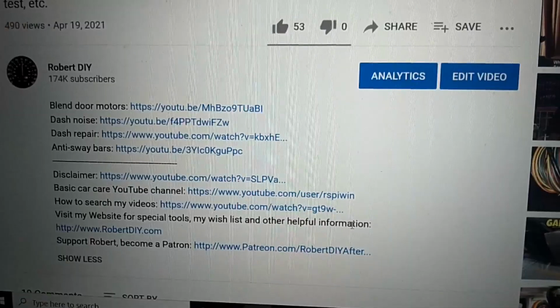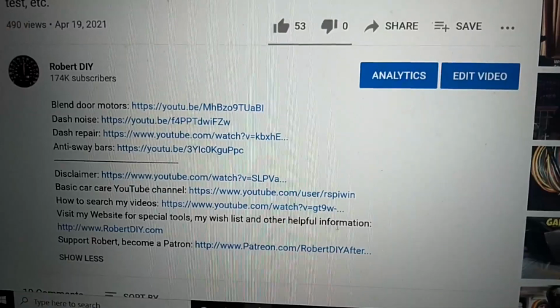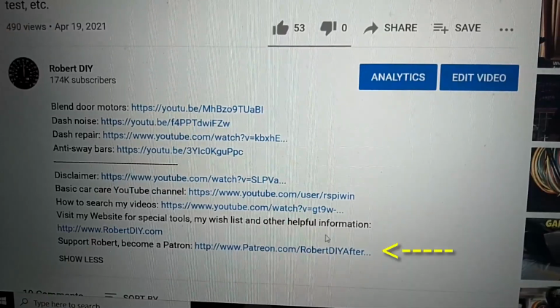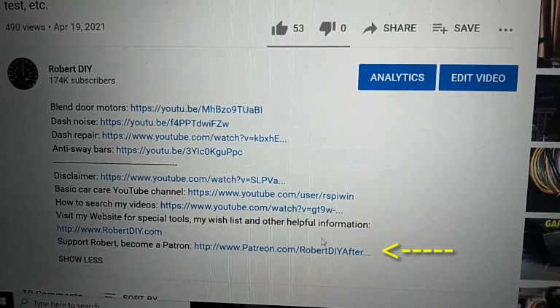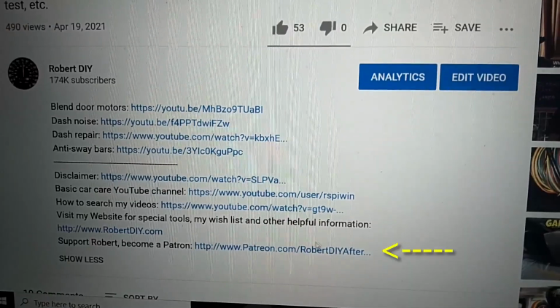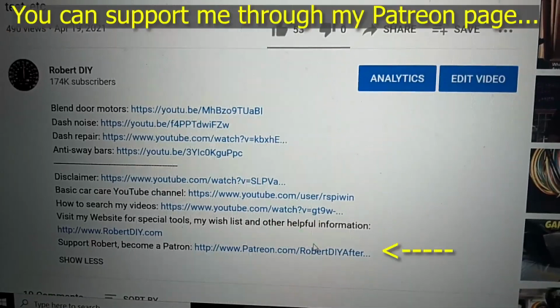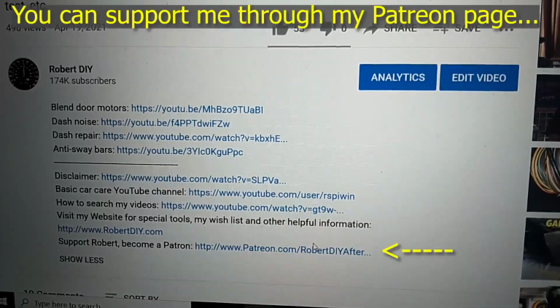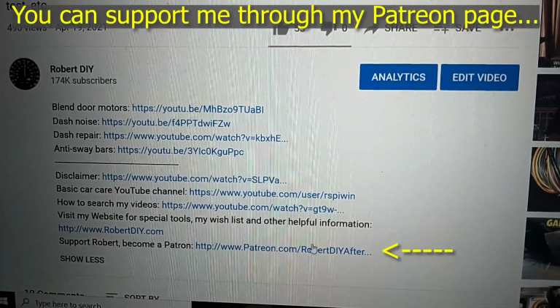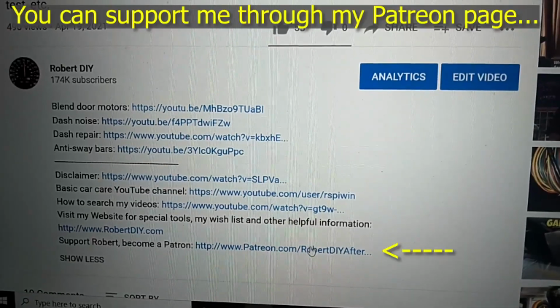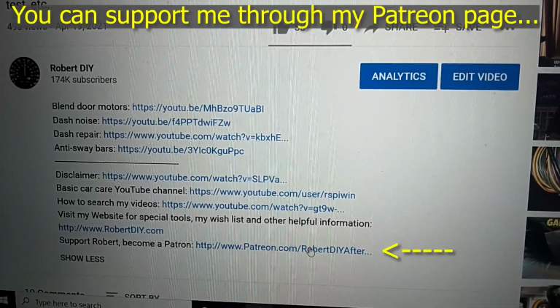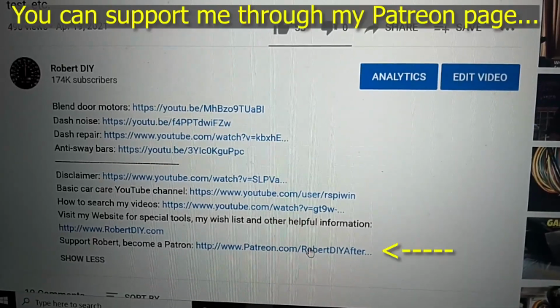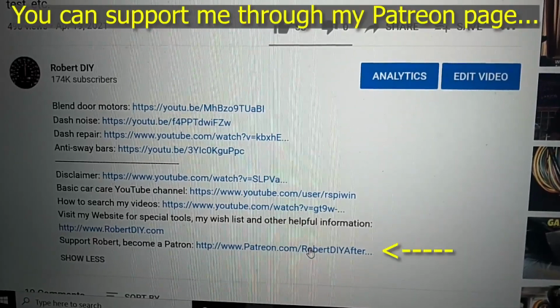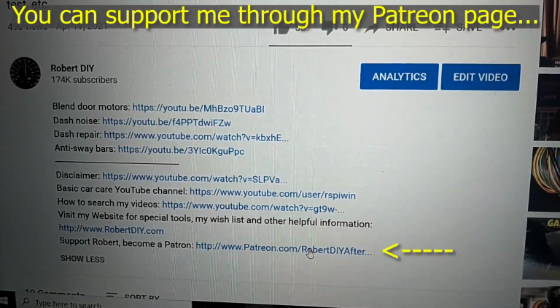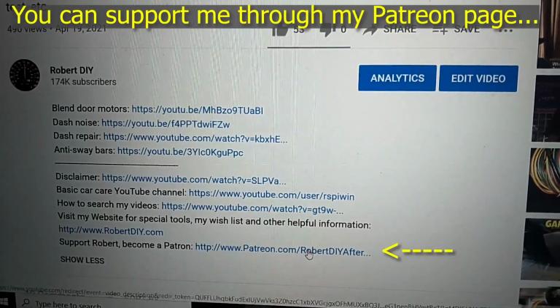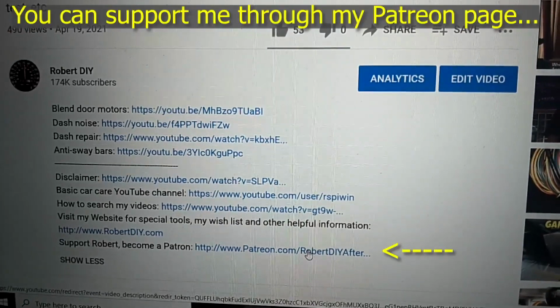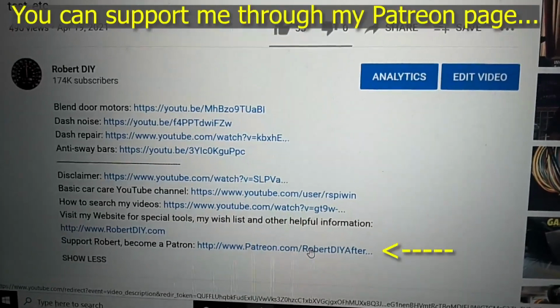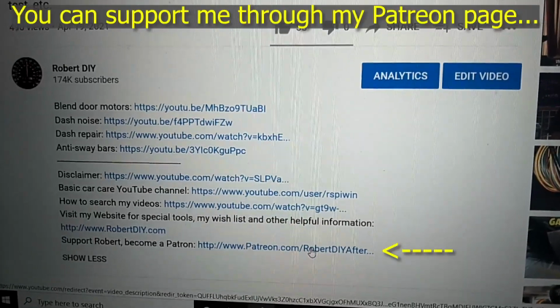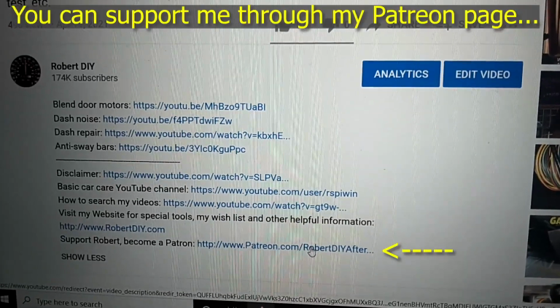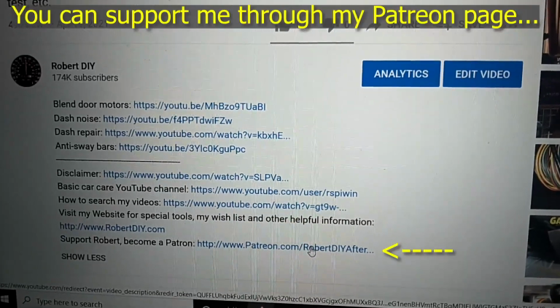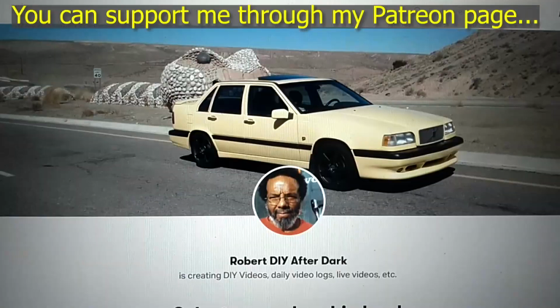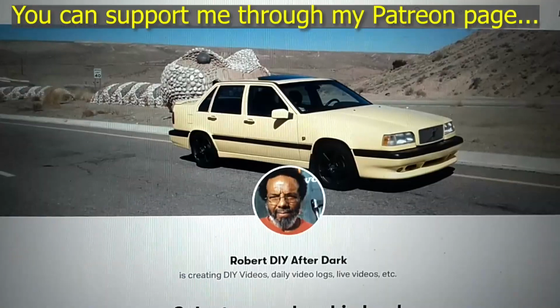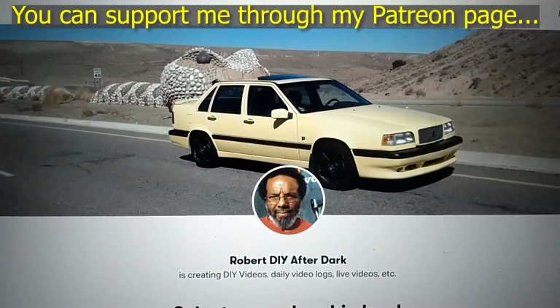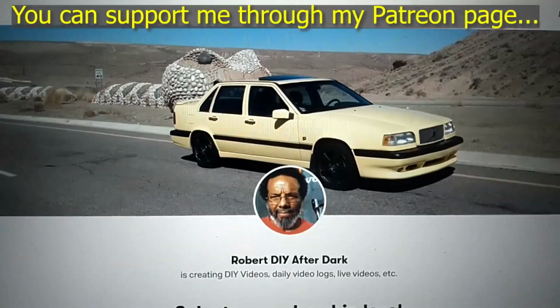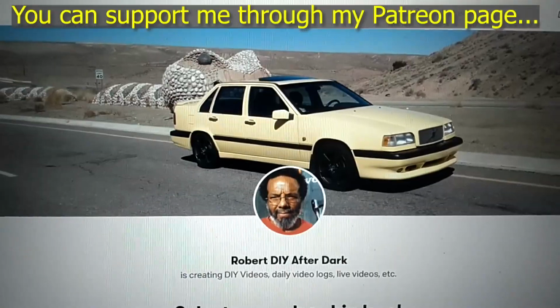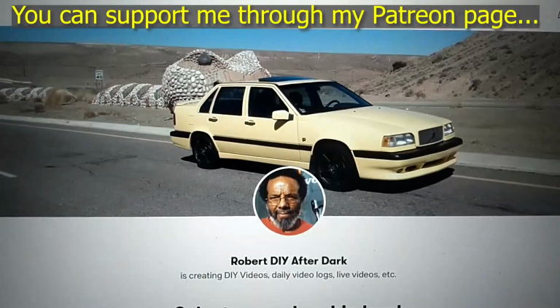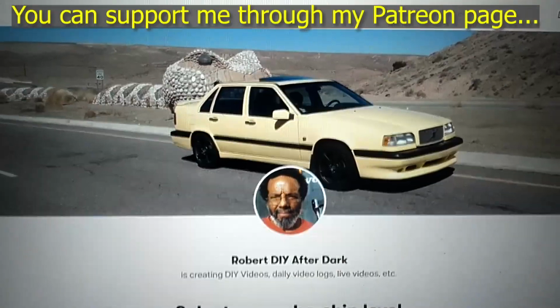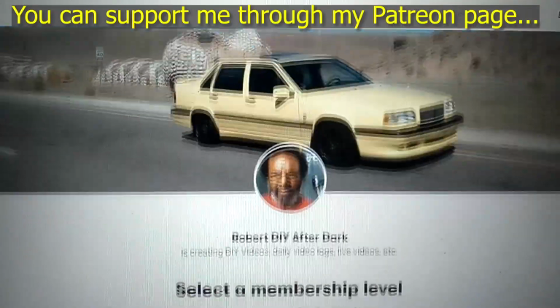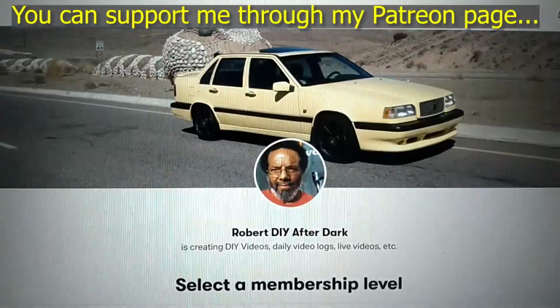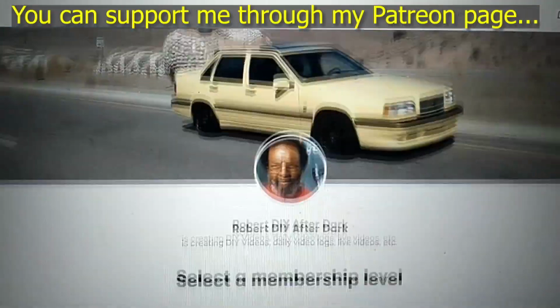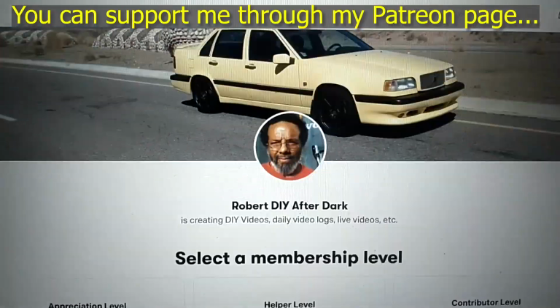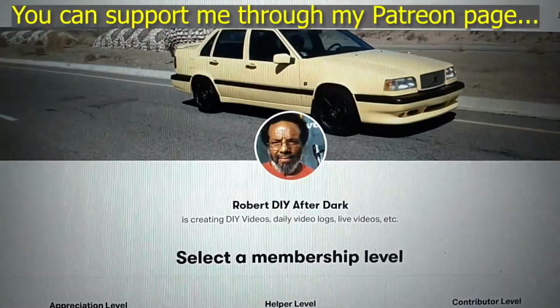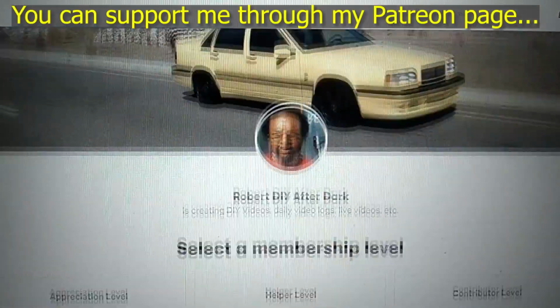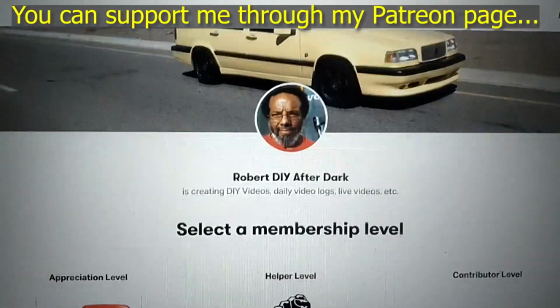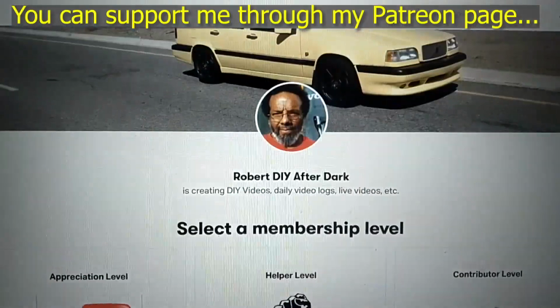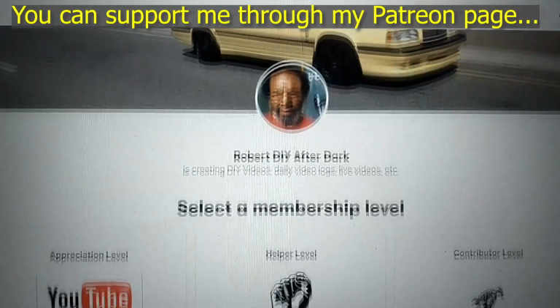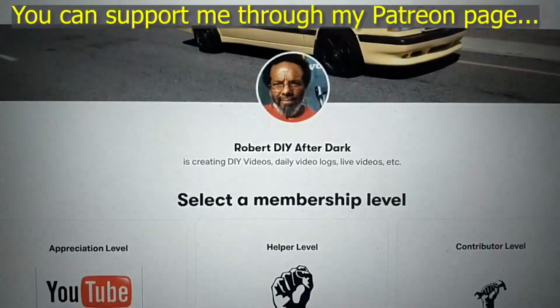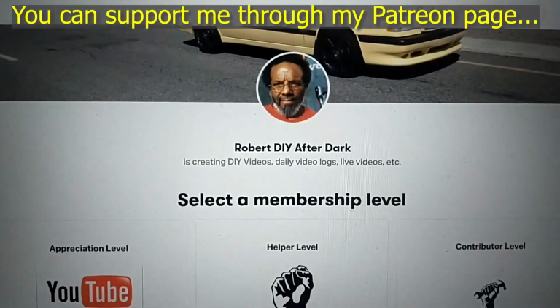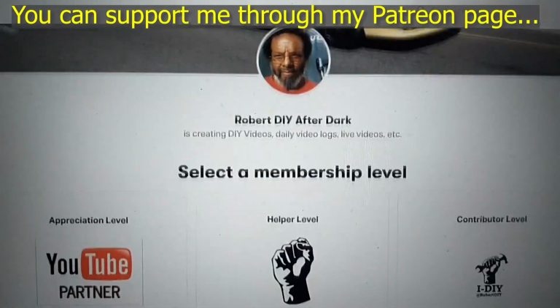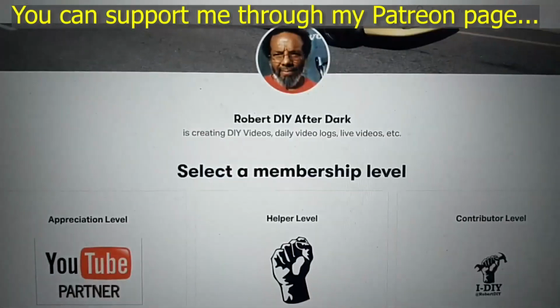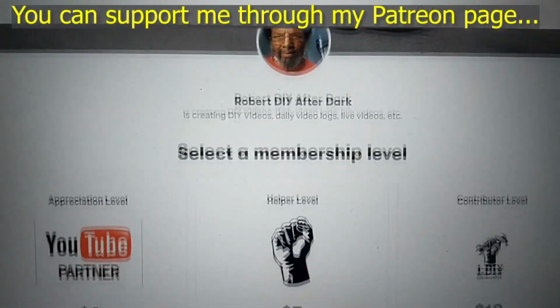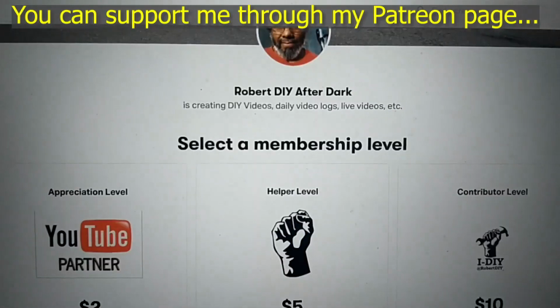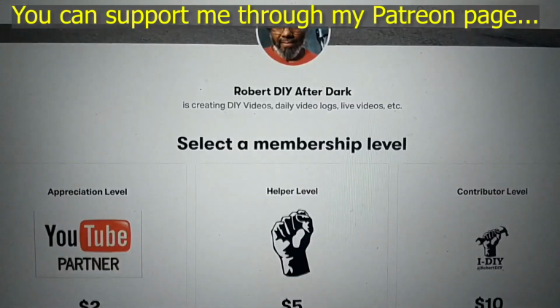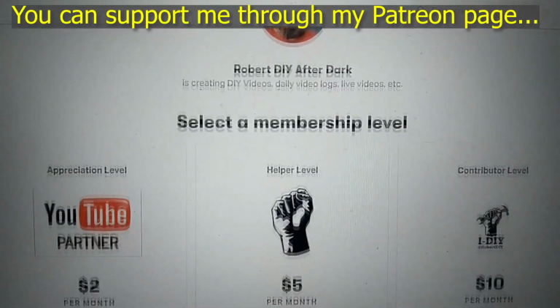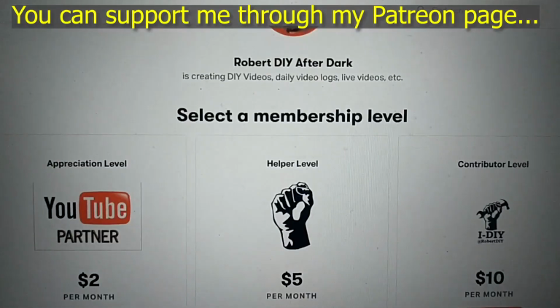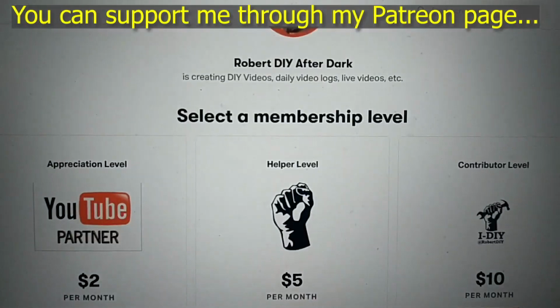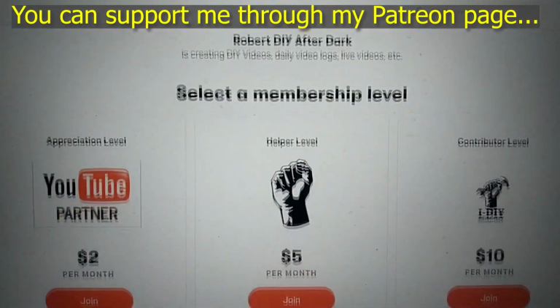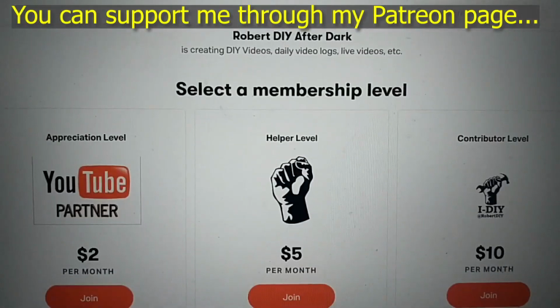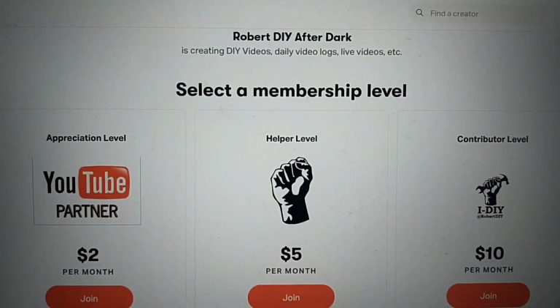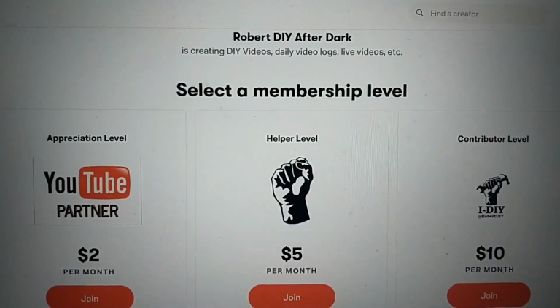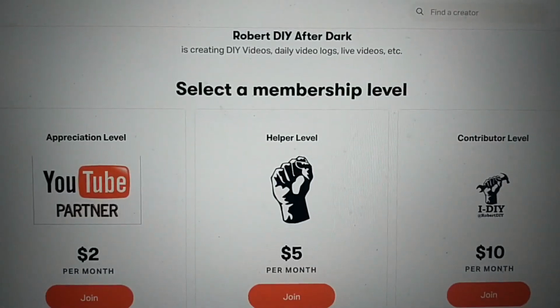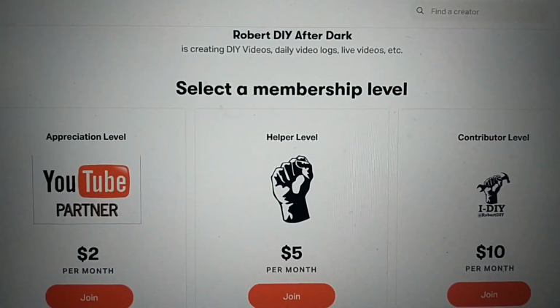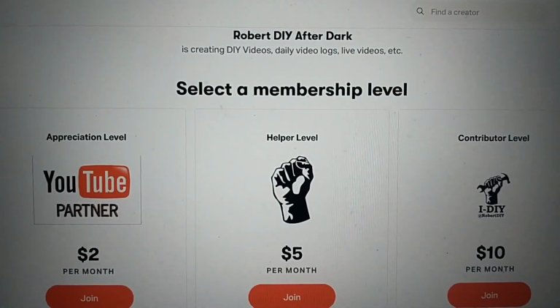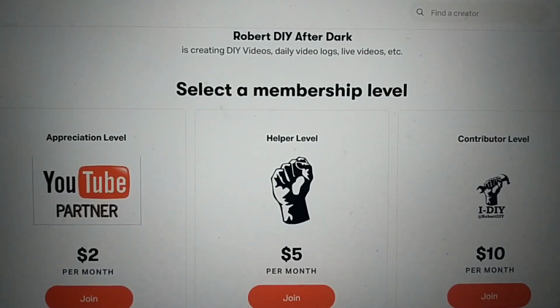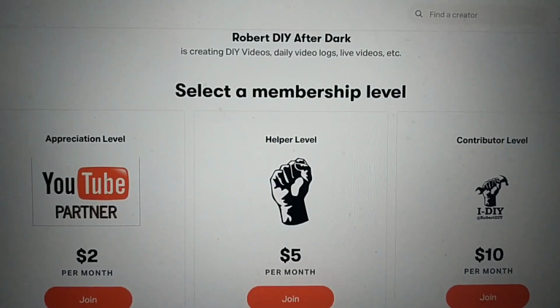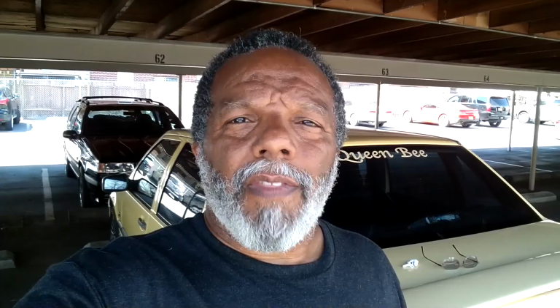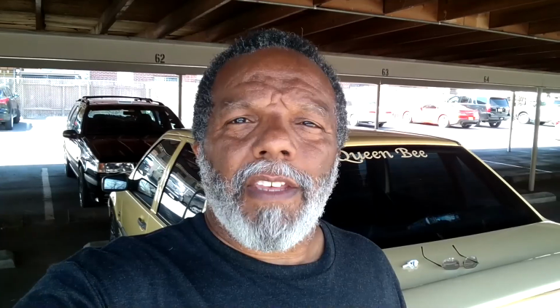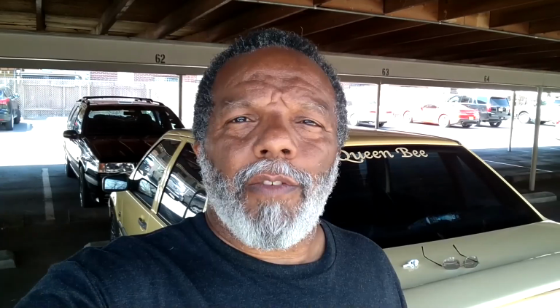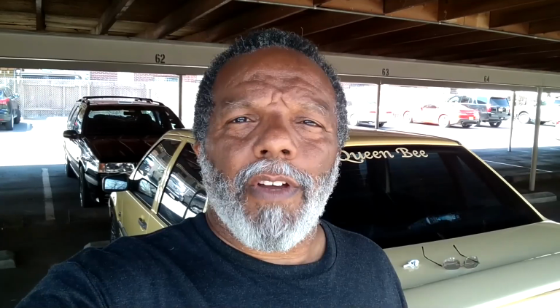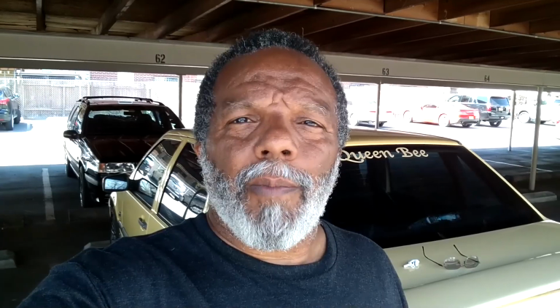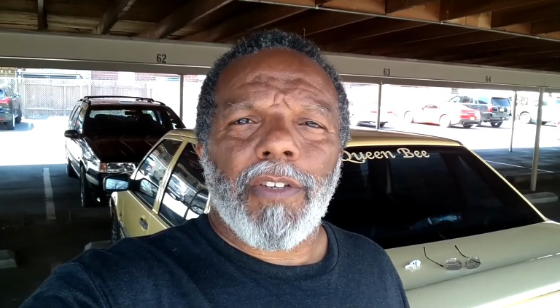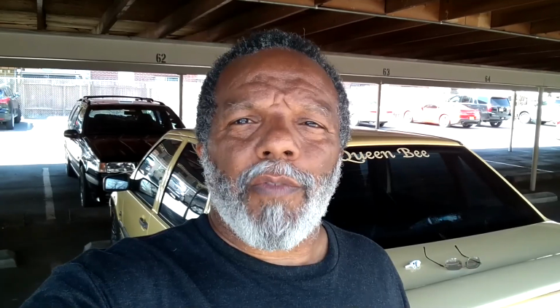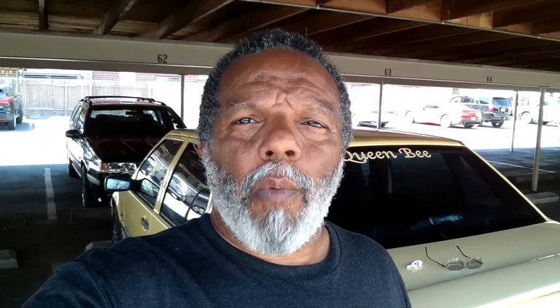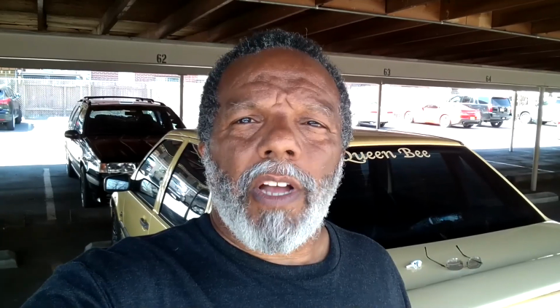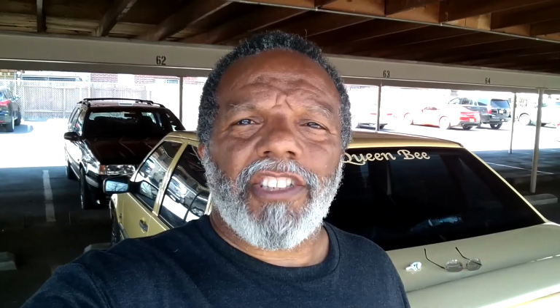I plan on leaving this video accessible for about 30 days. After that, you can view it through my Patreon account. Thank you very much for watching.